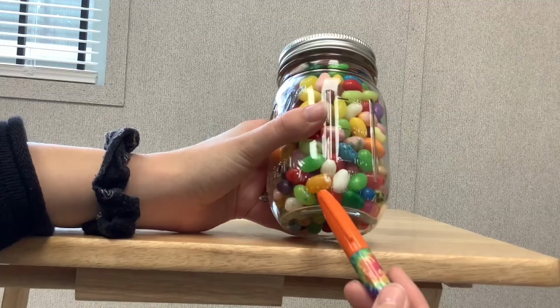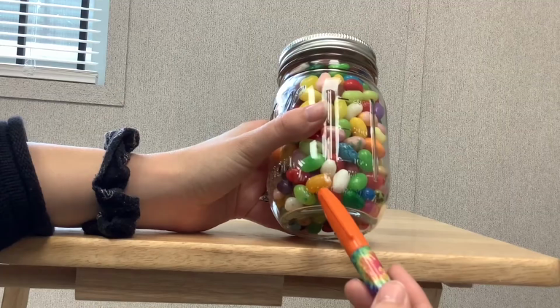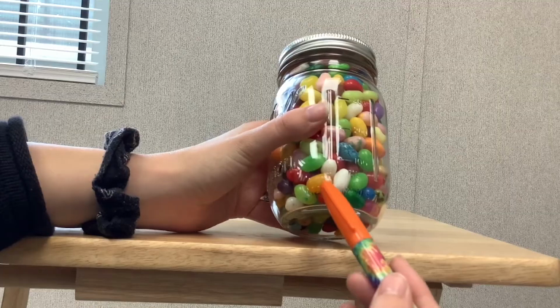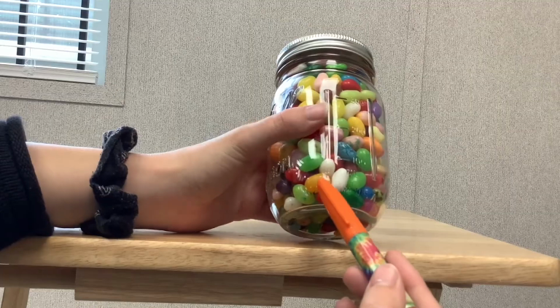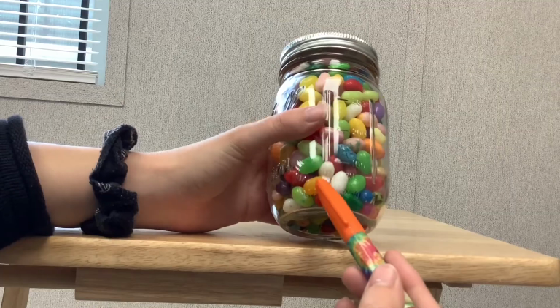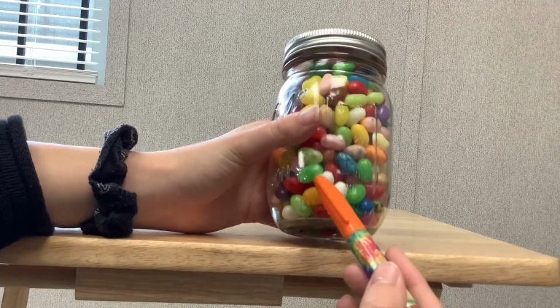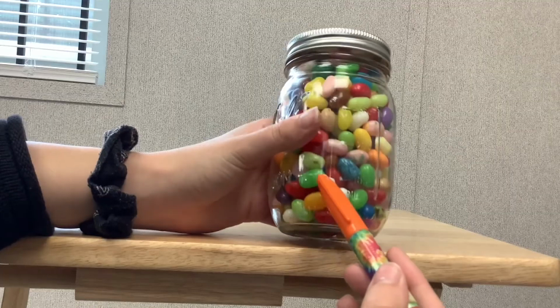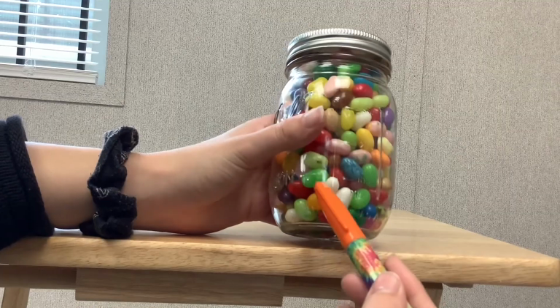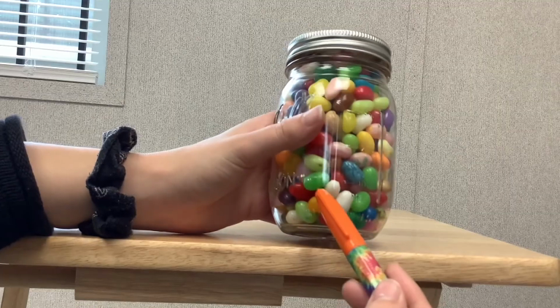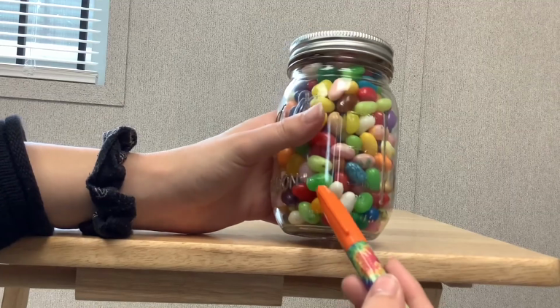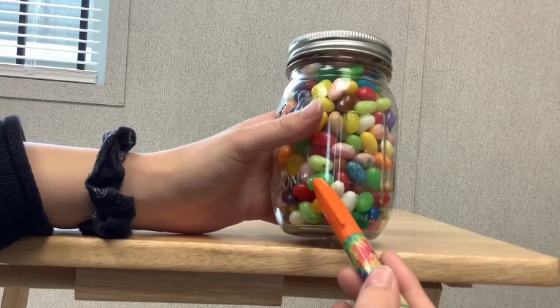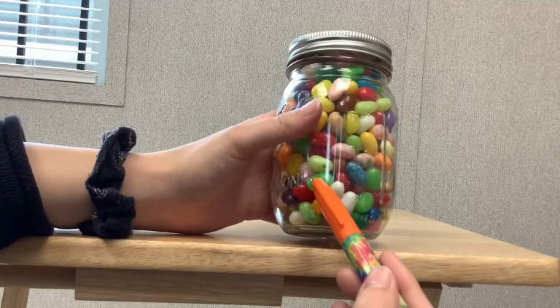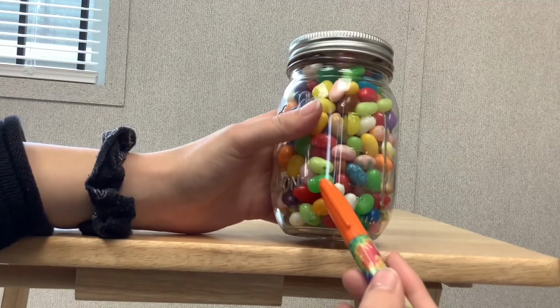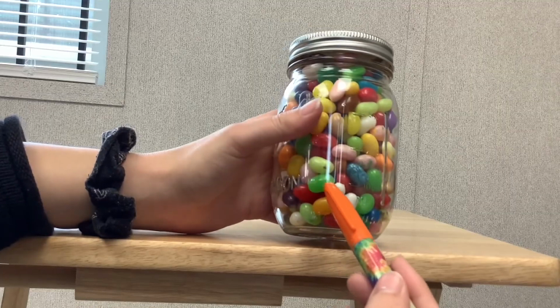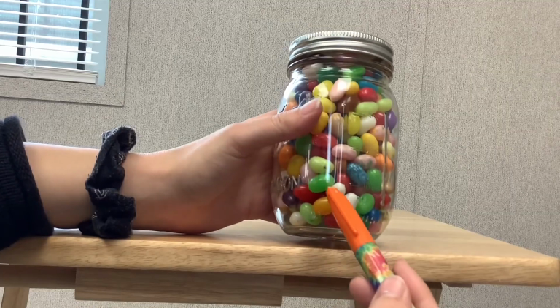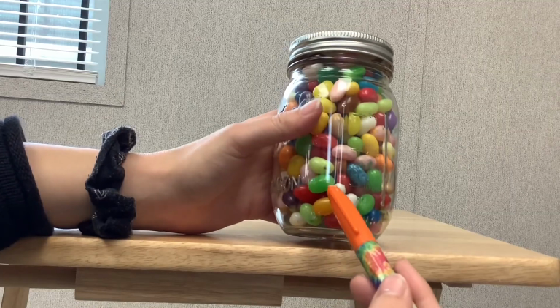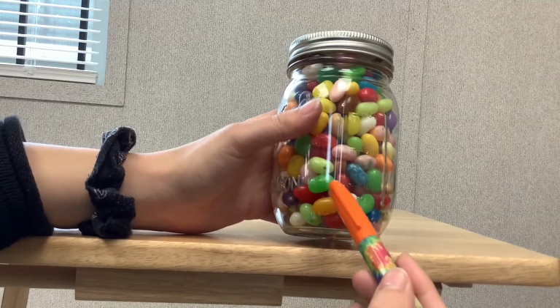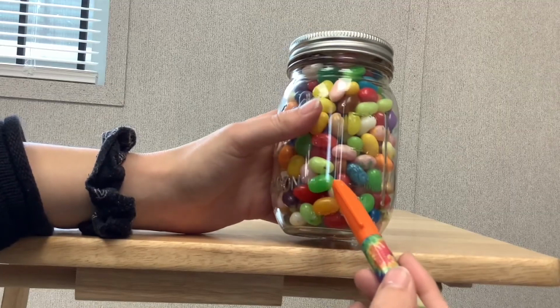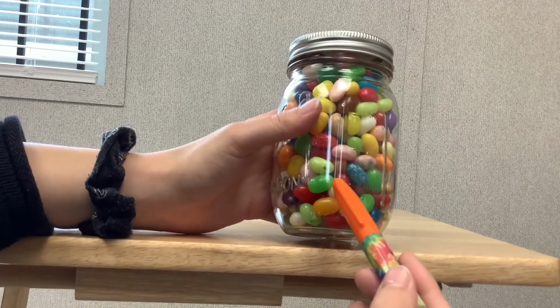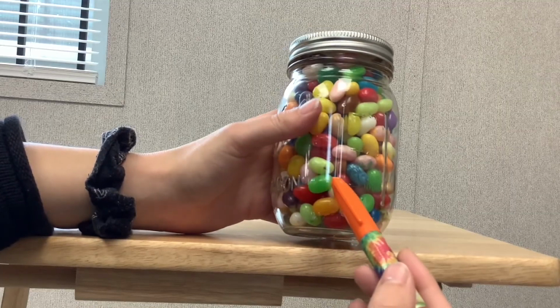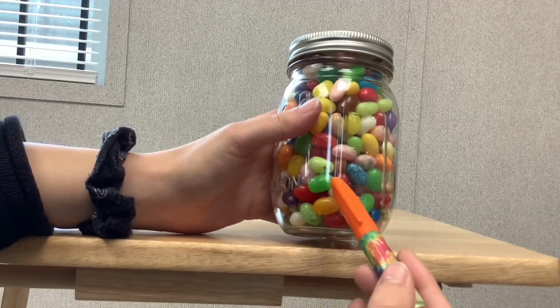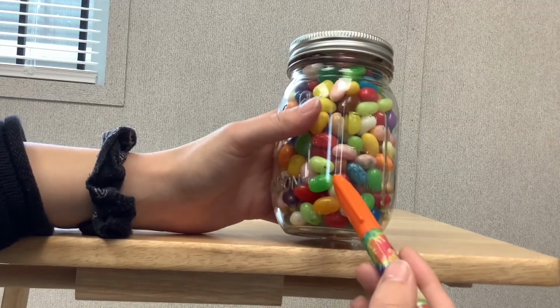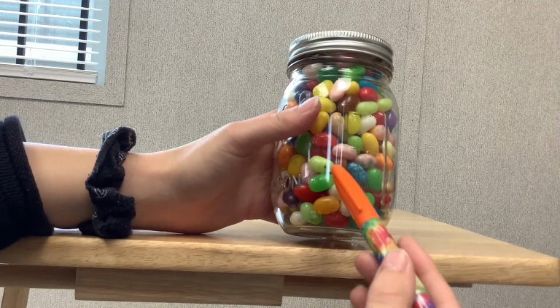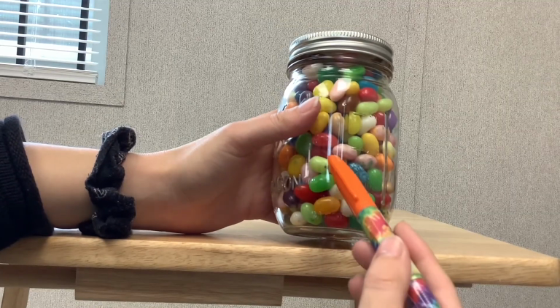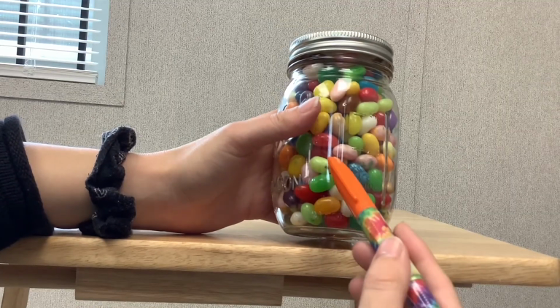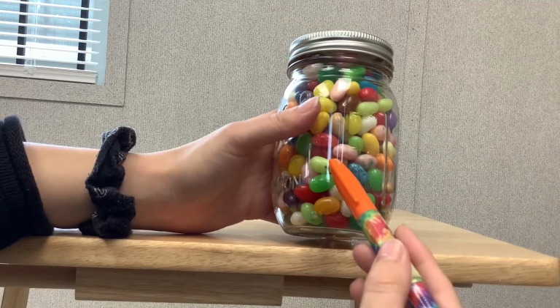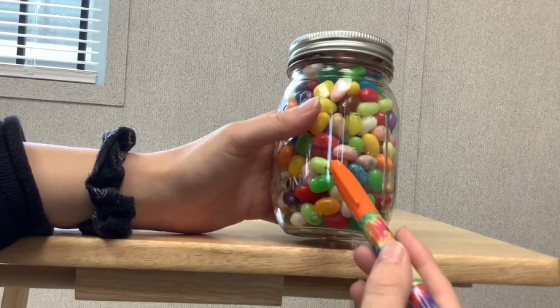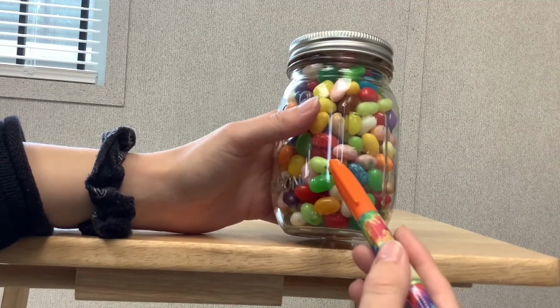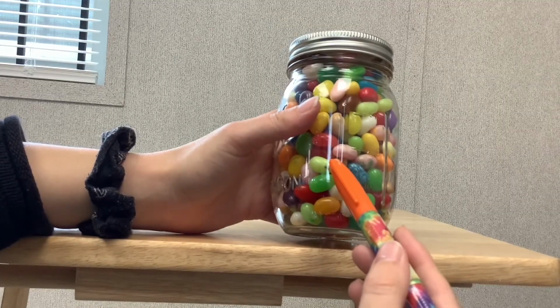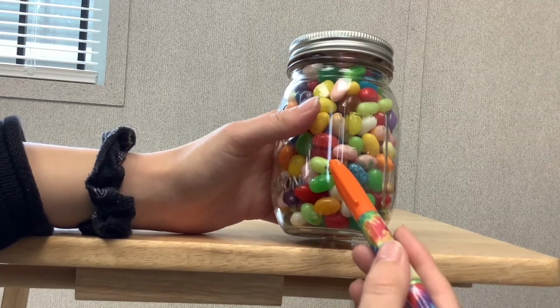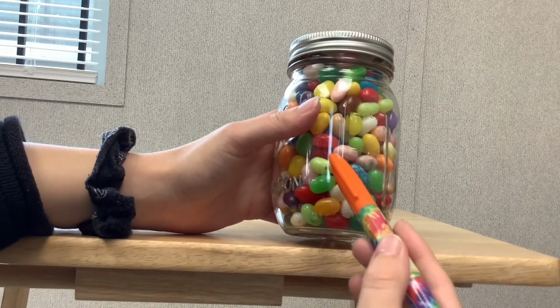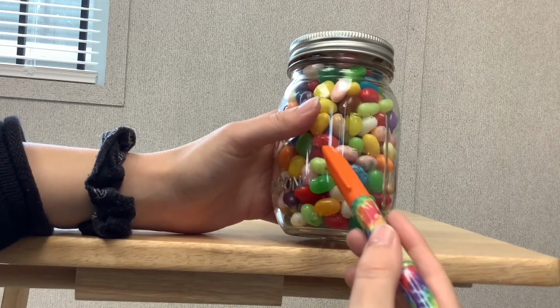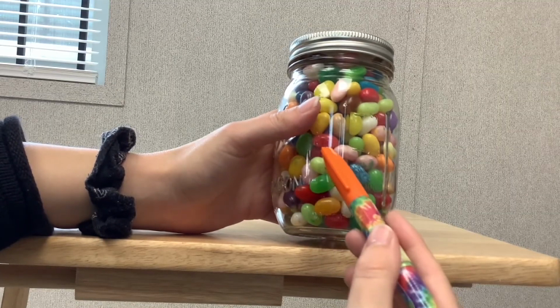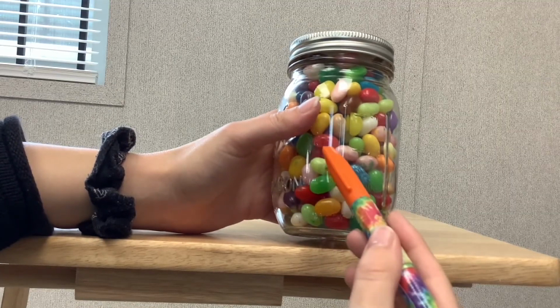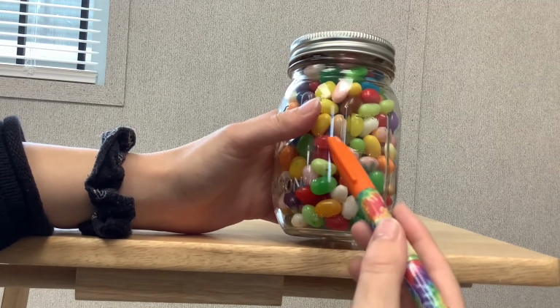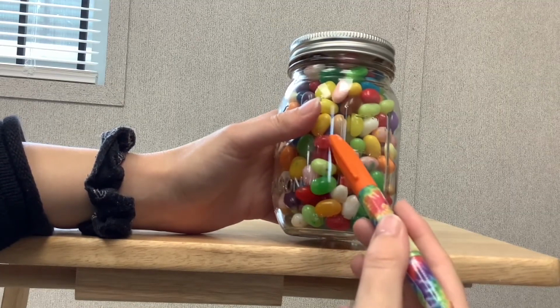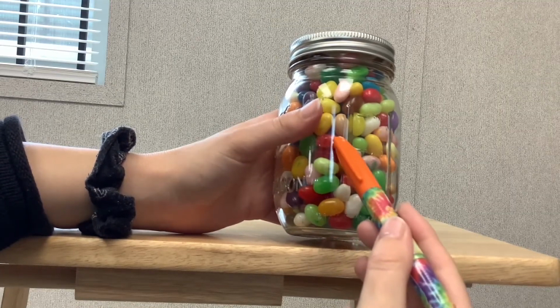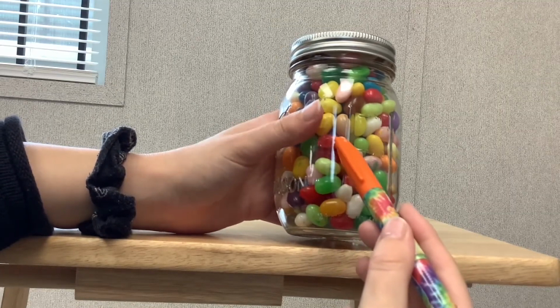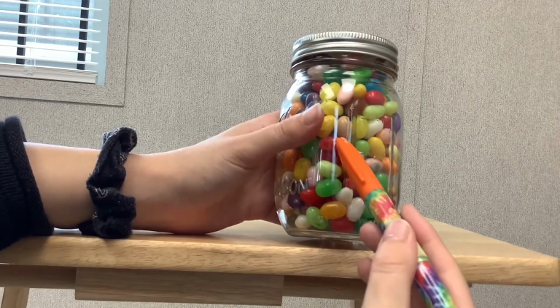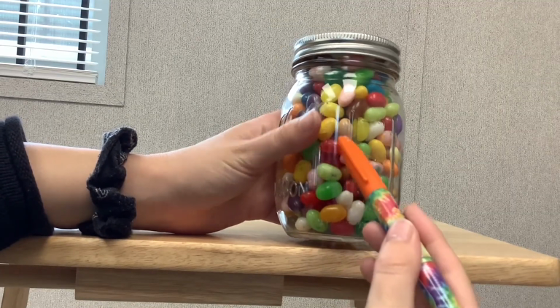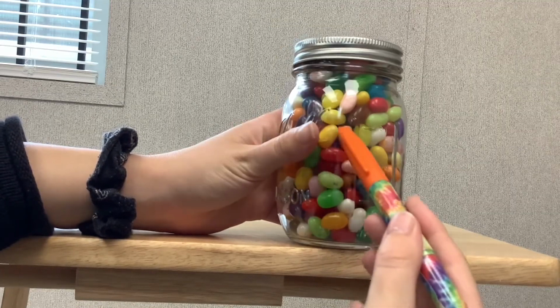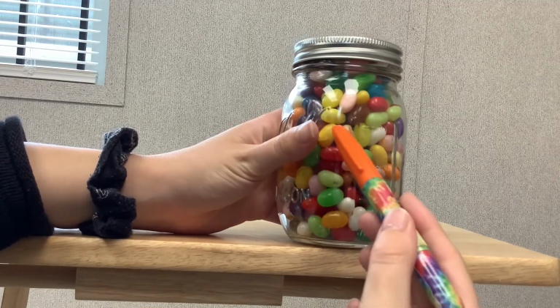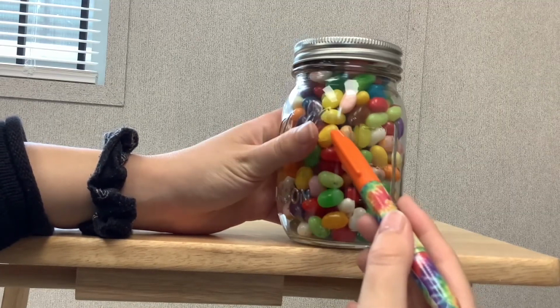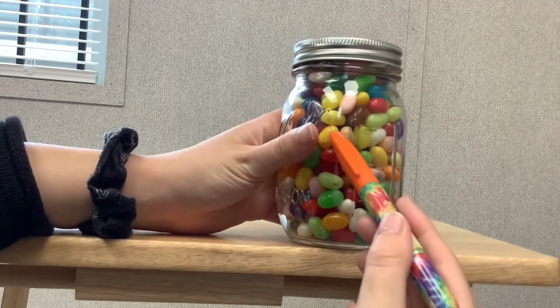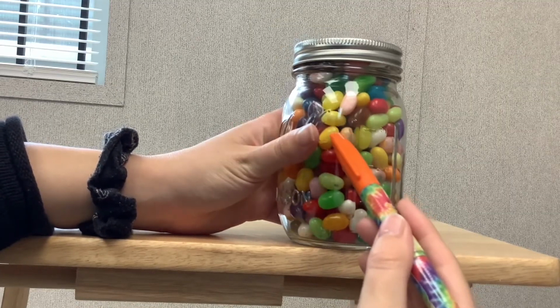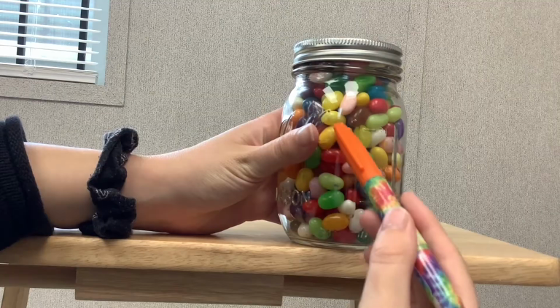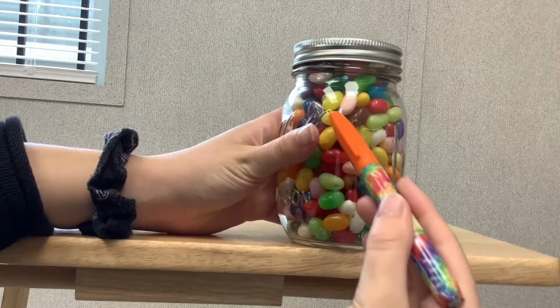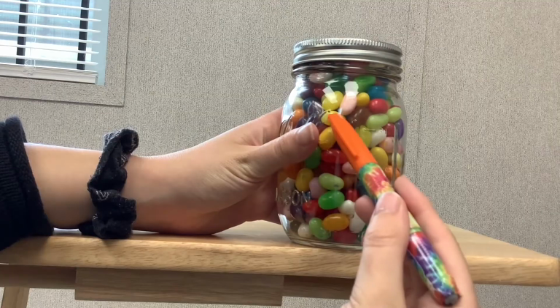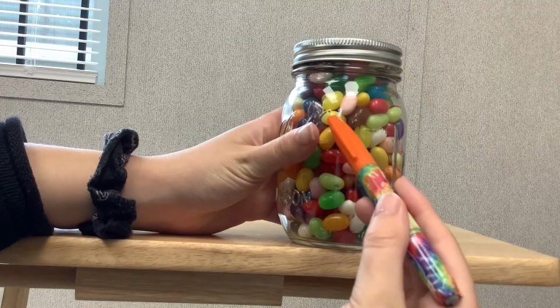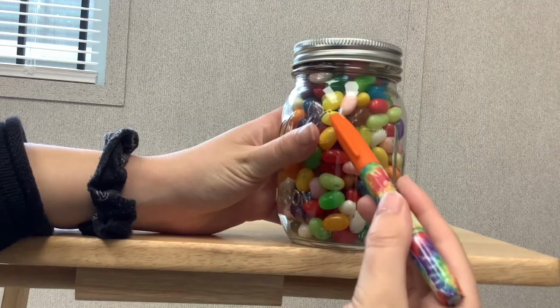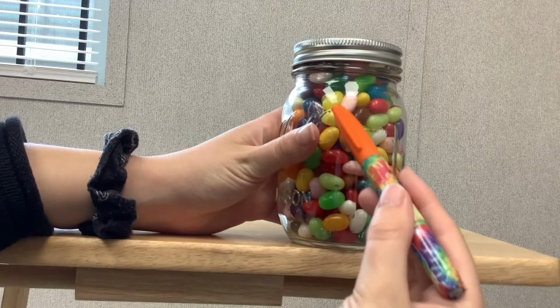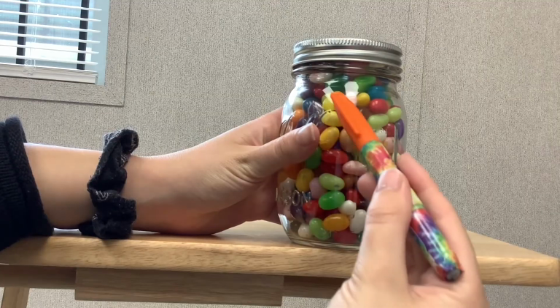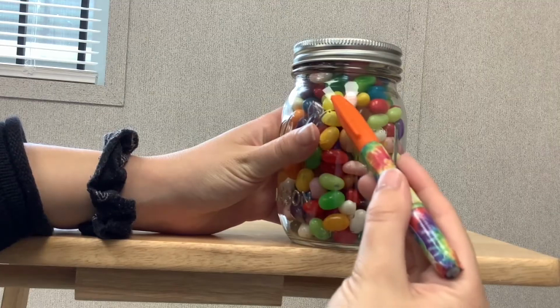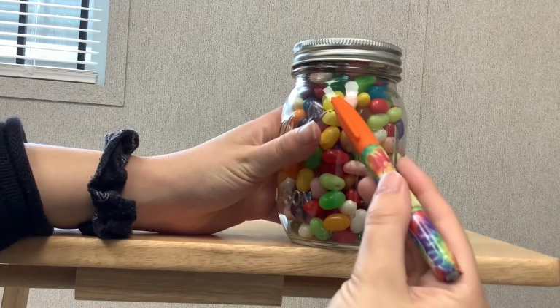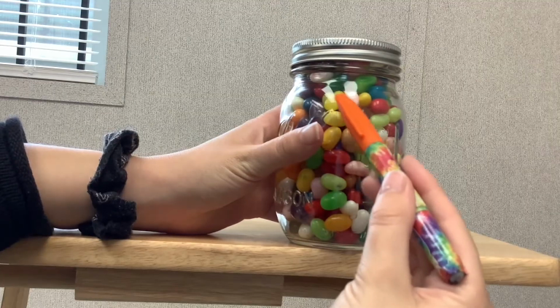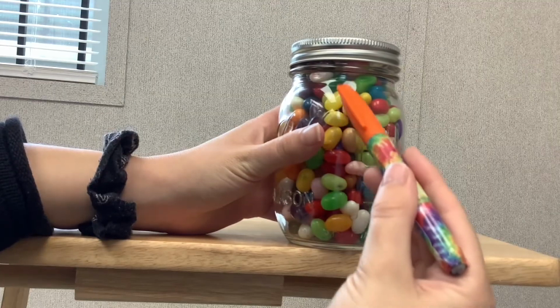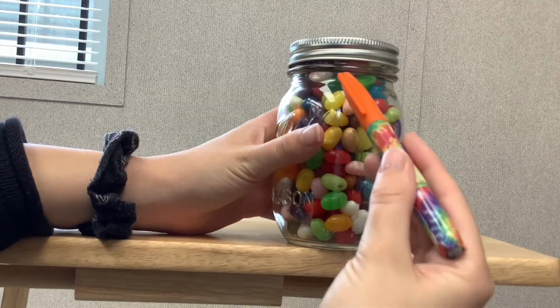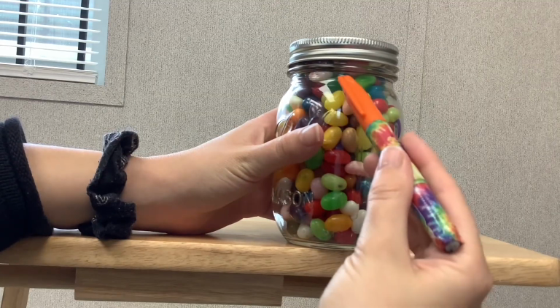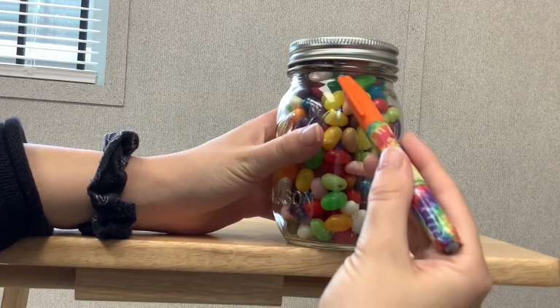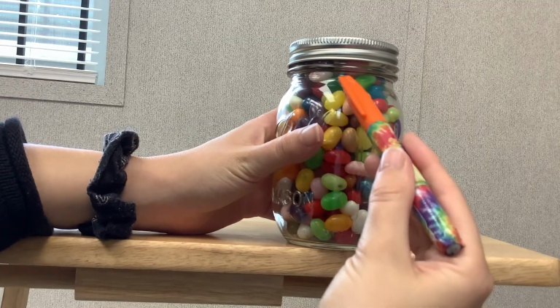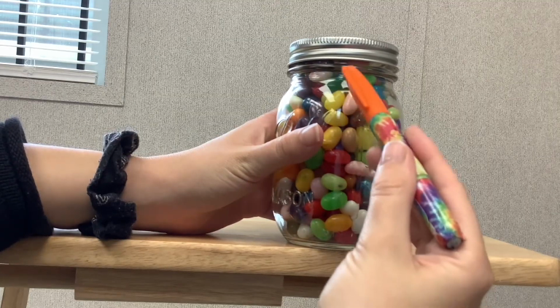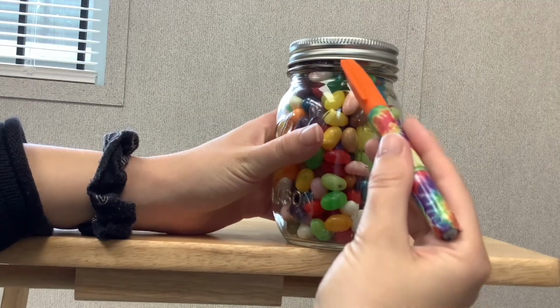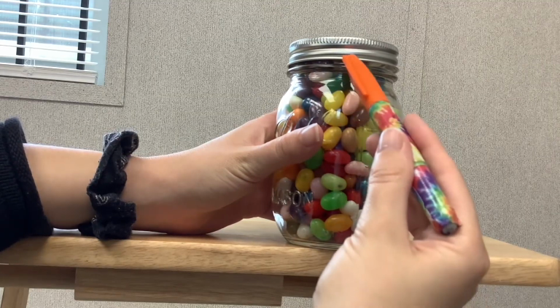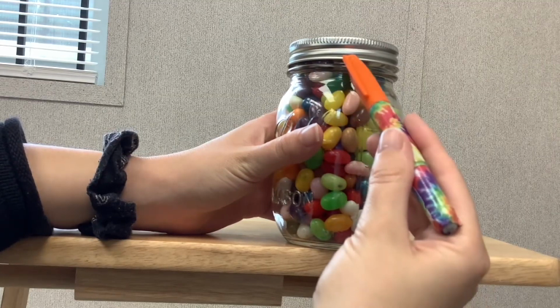Counting the layers in the jar: 1, 2, 3, 4, 5, 6, 7, 8, 9, 10, 11.